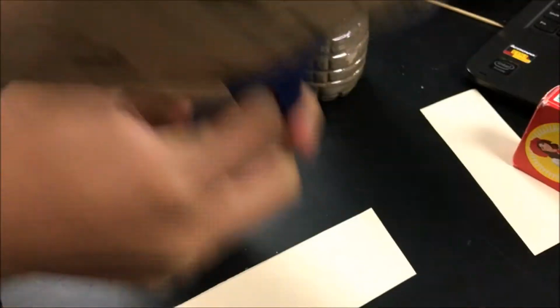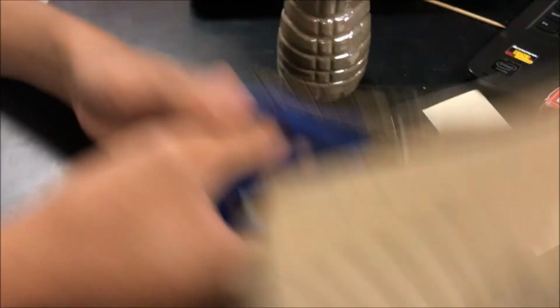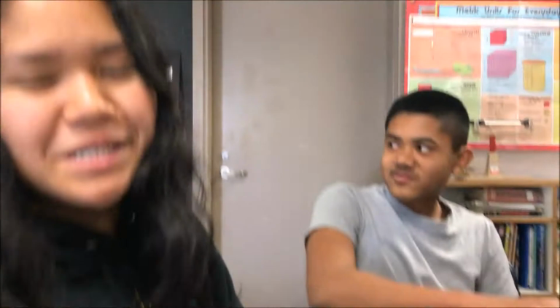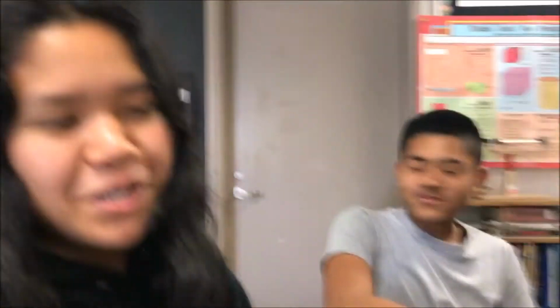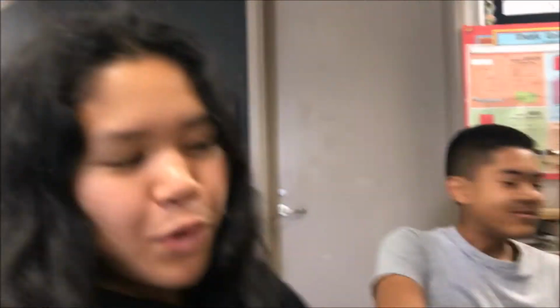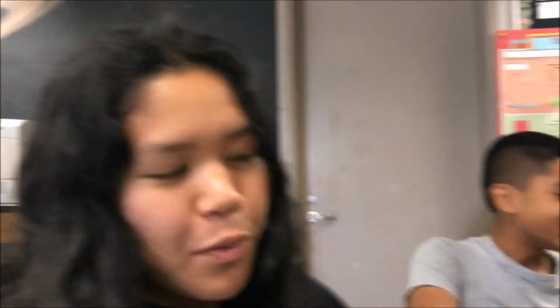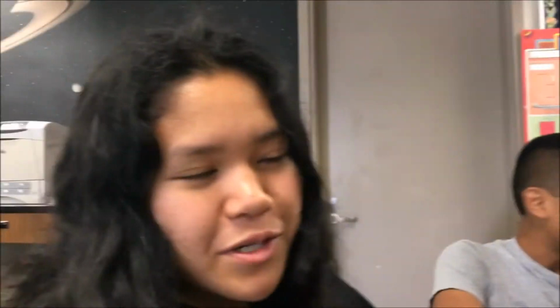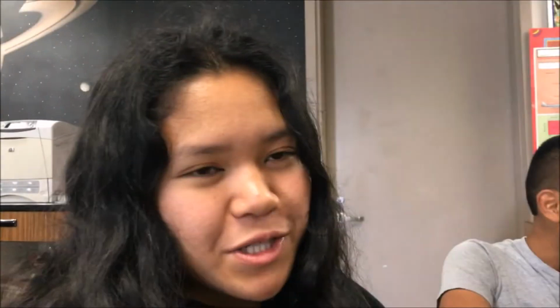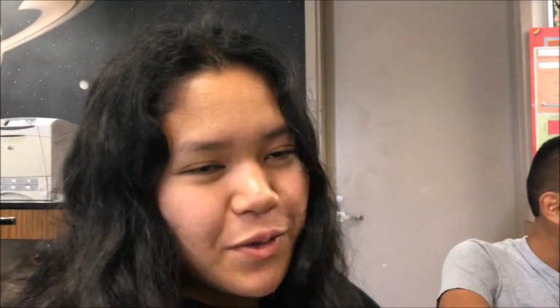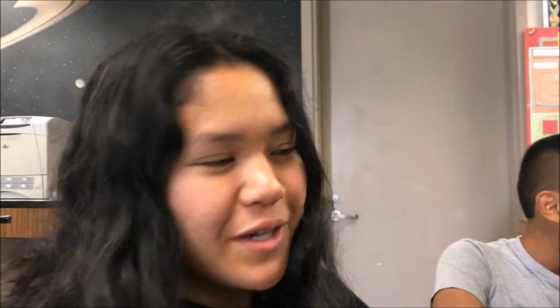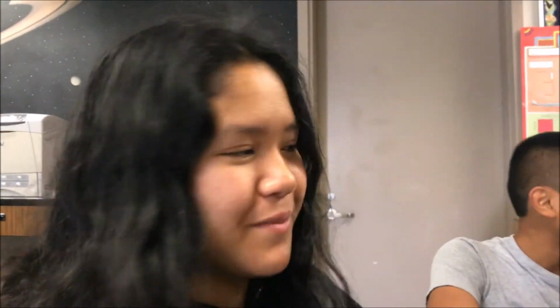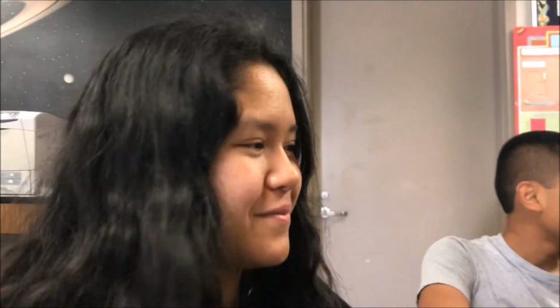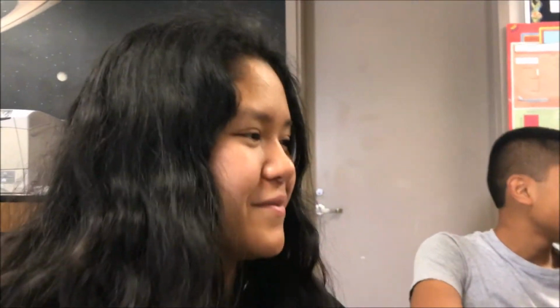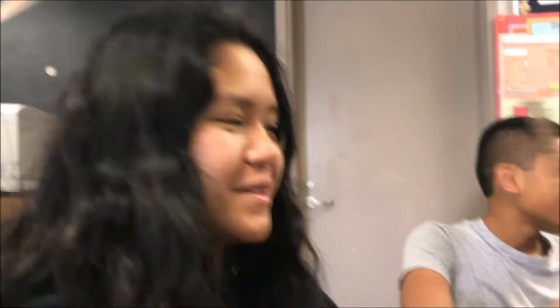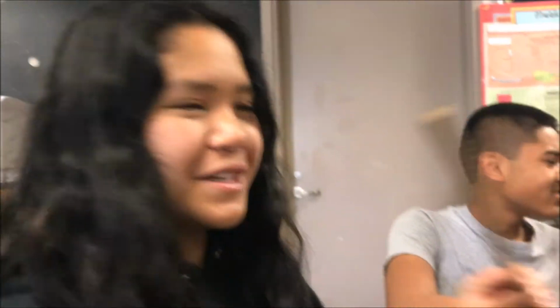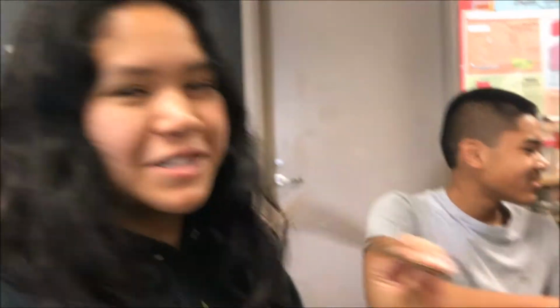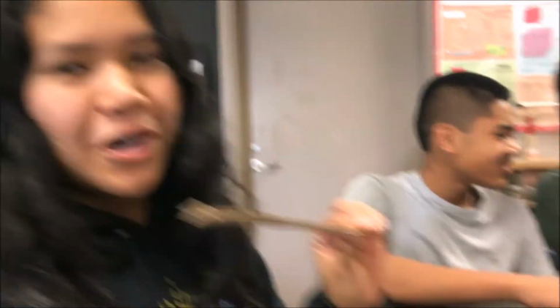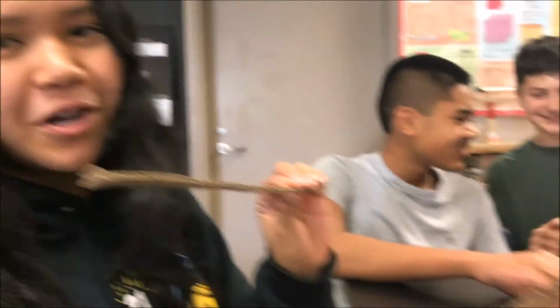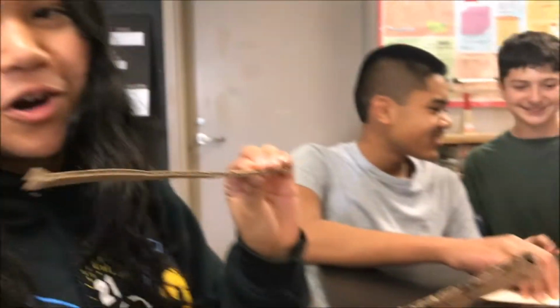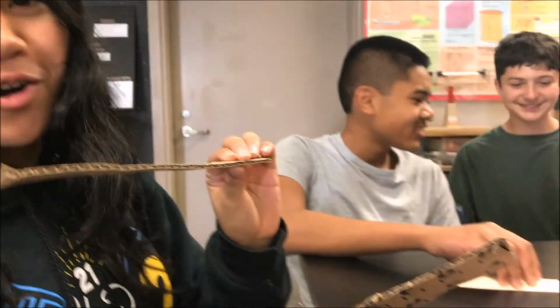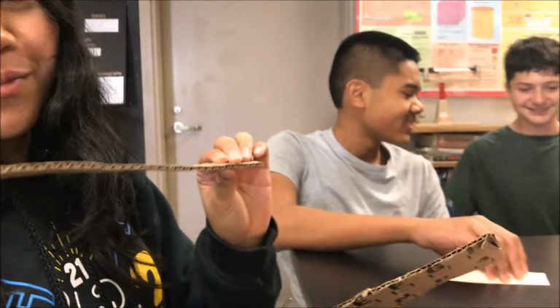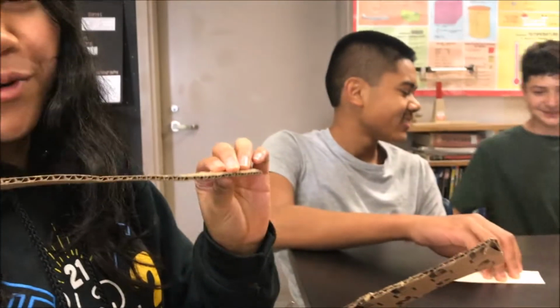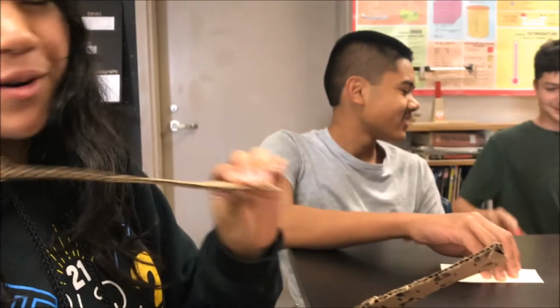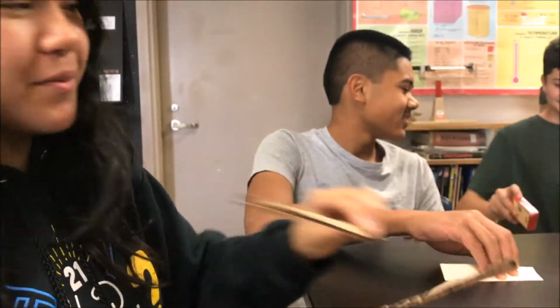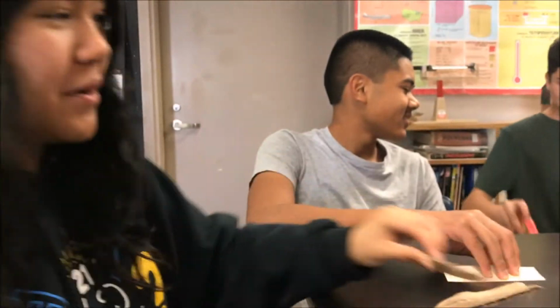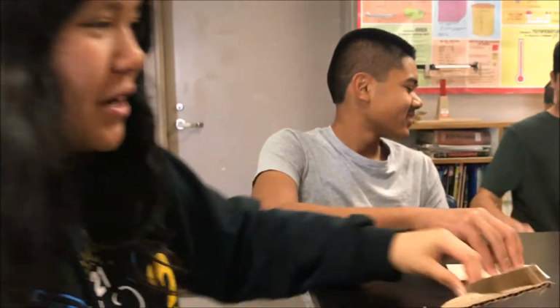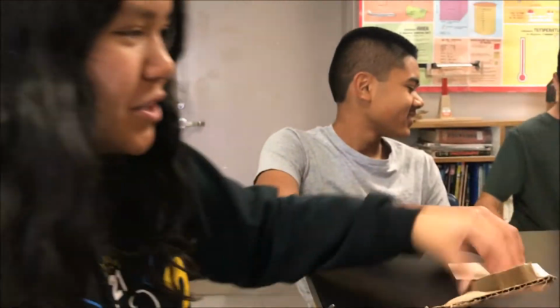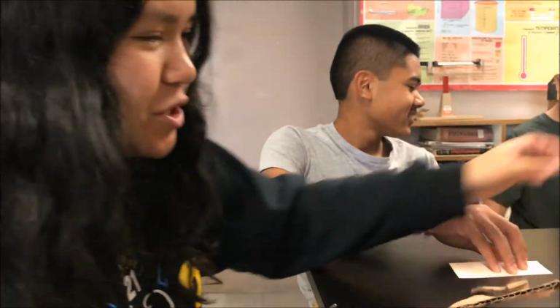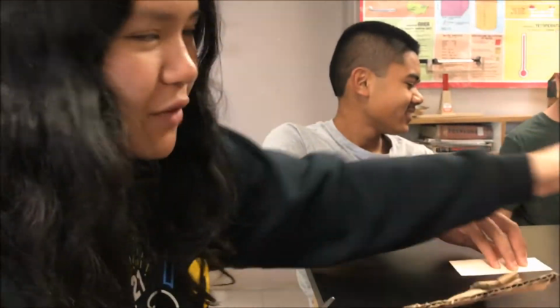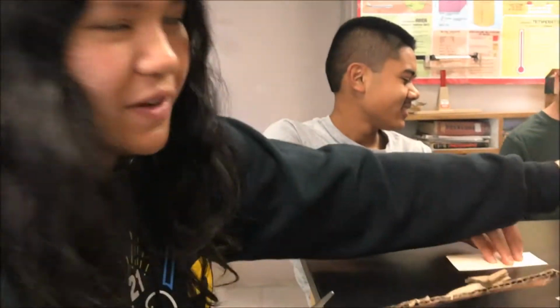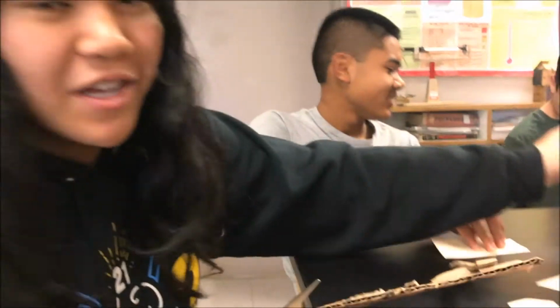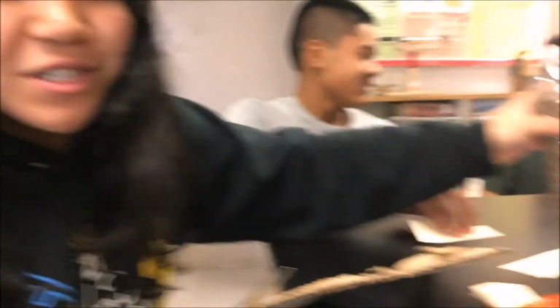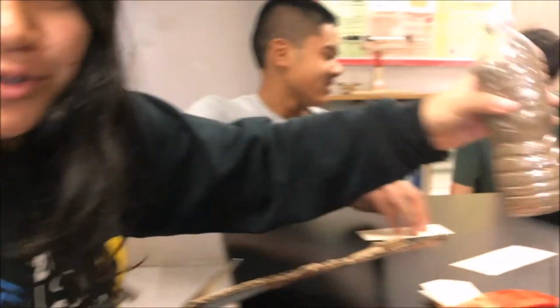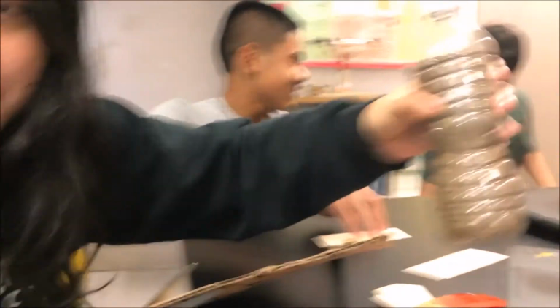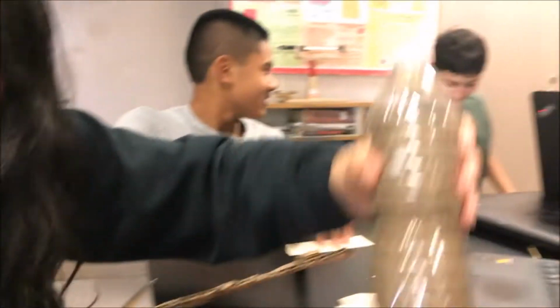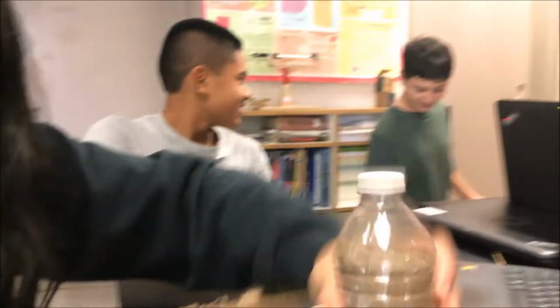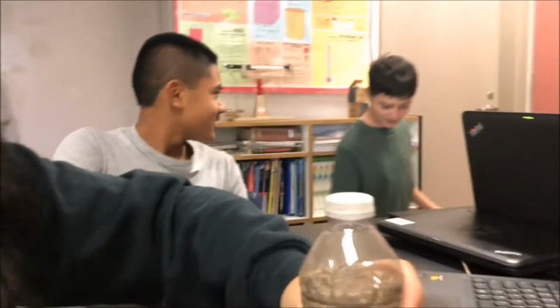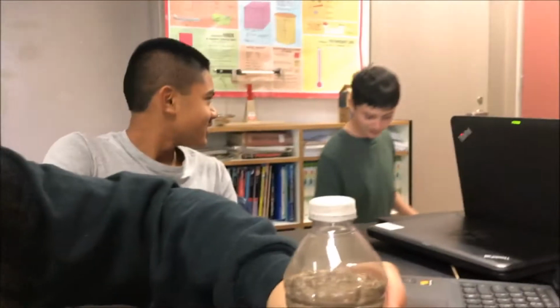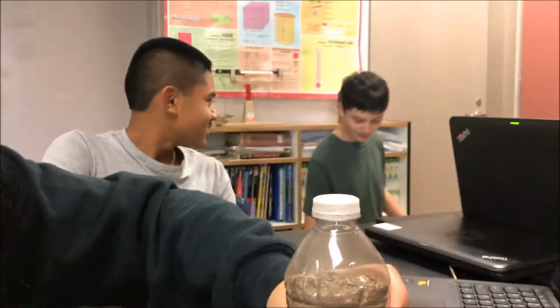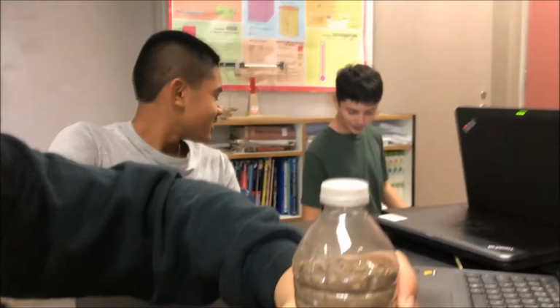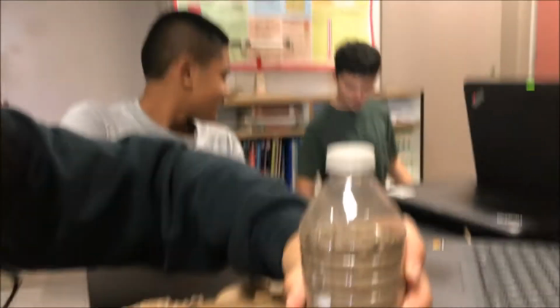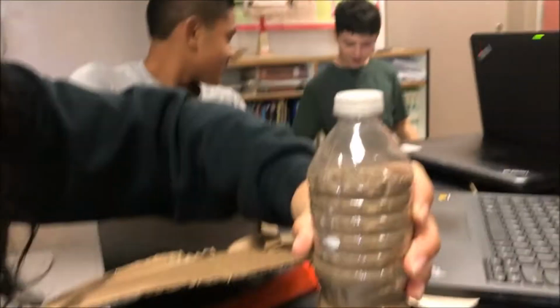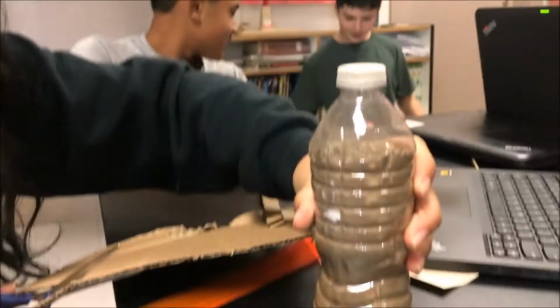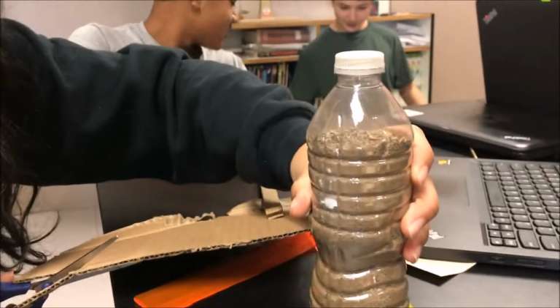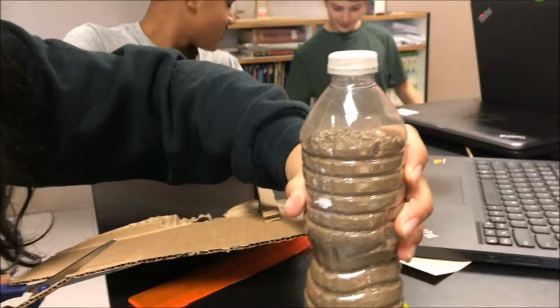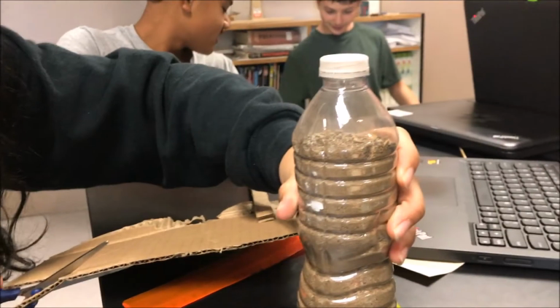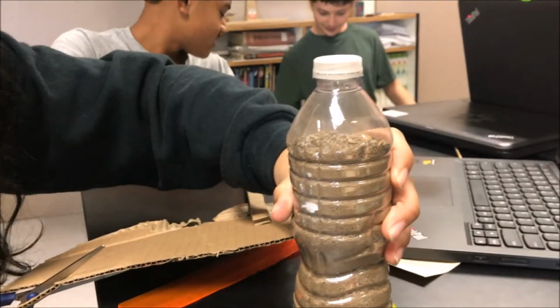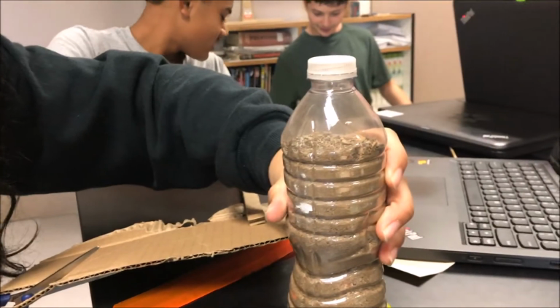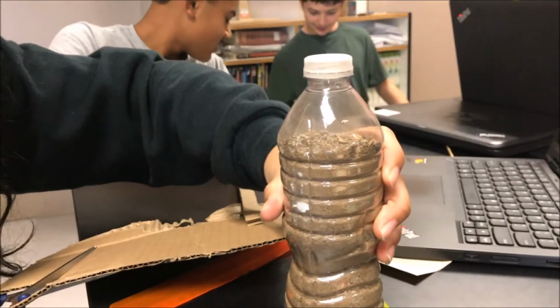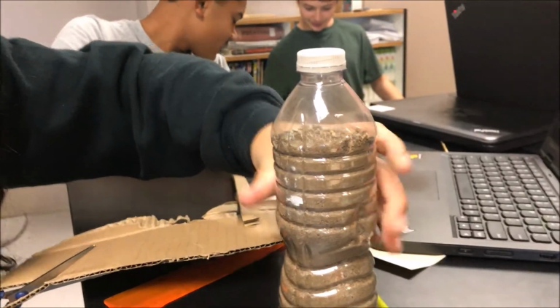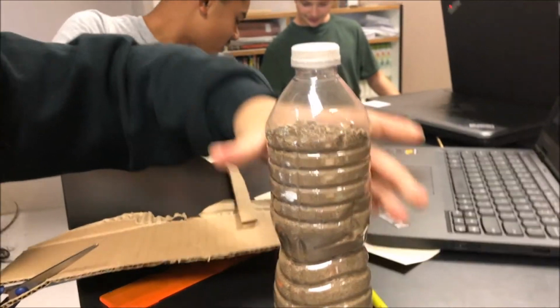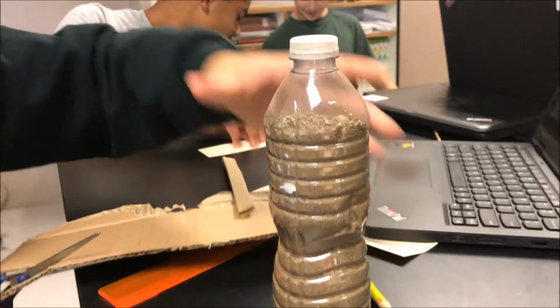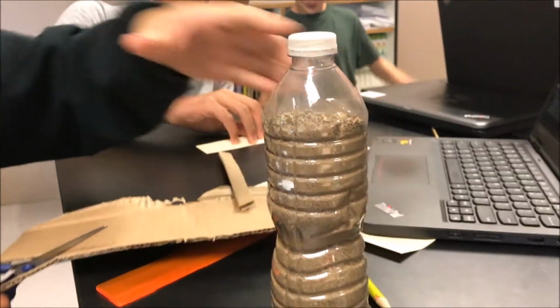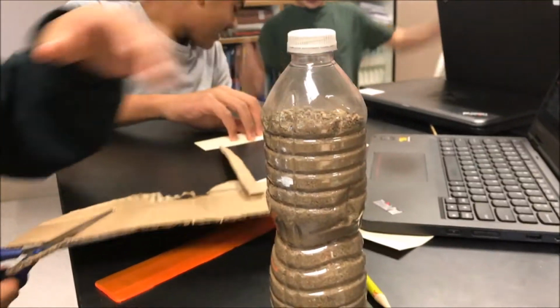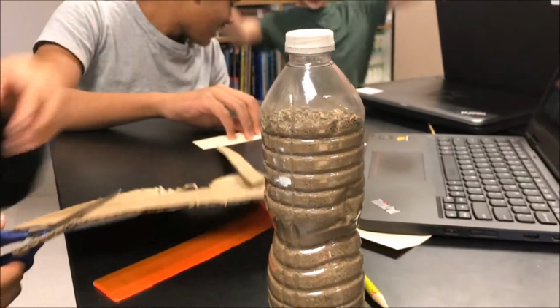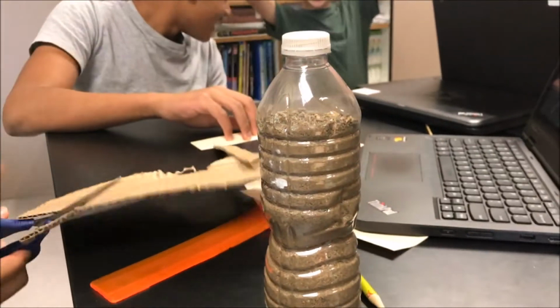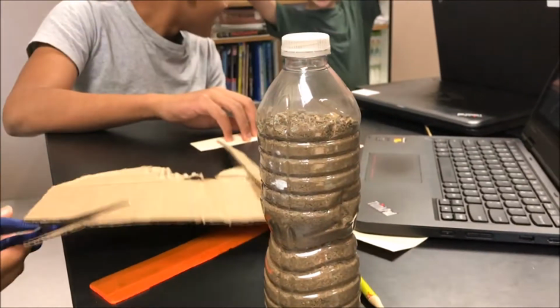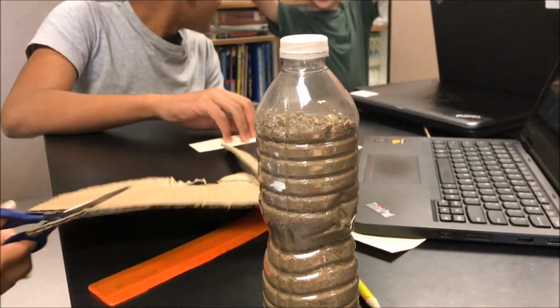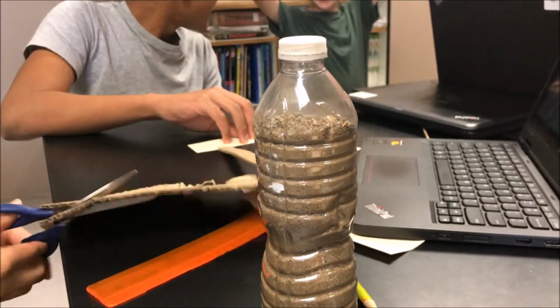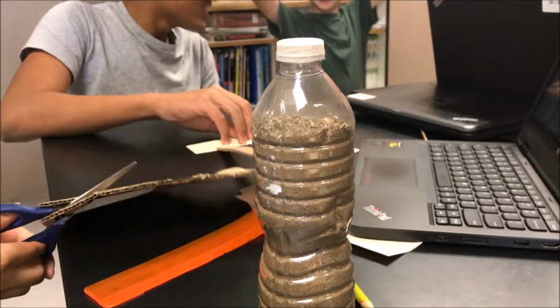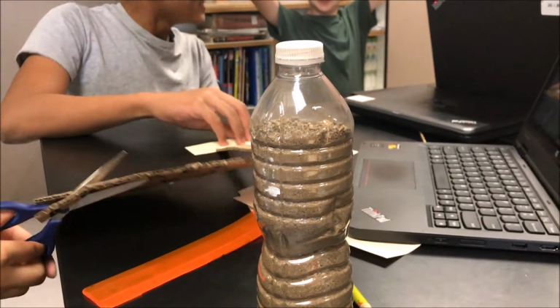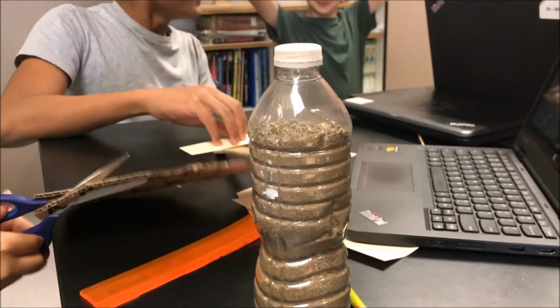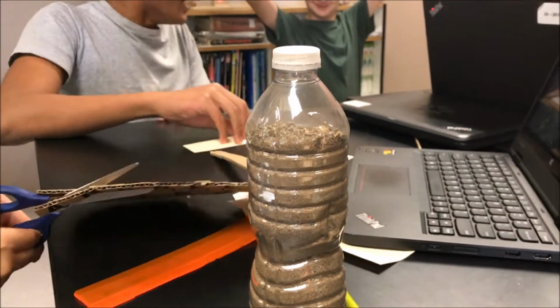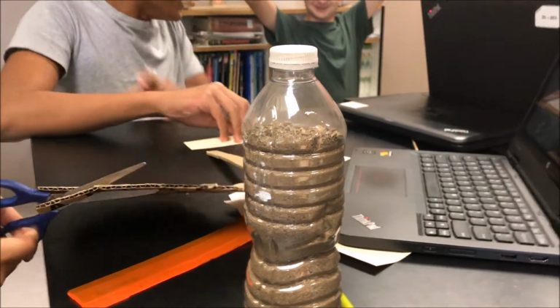Basically what we're doing is cutting cardboard and inserting it into this water bottle. That's all.